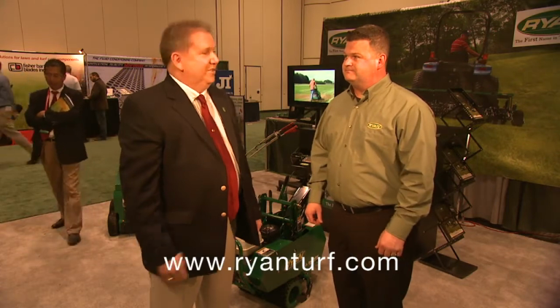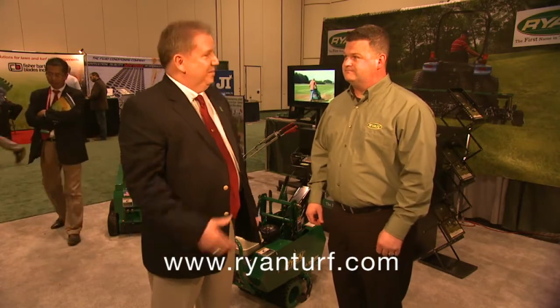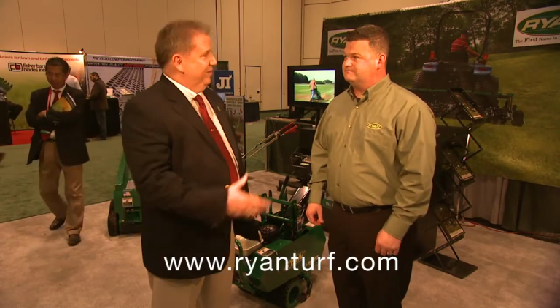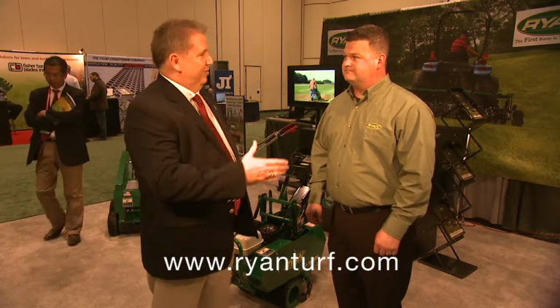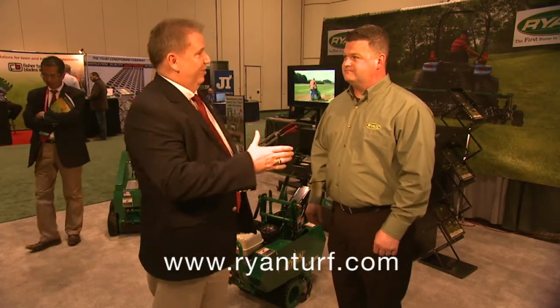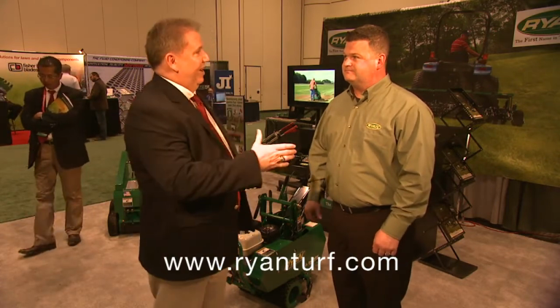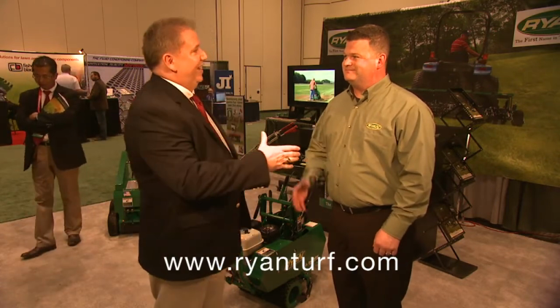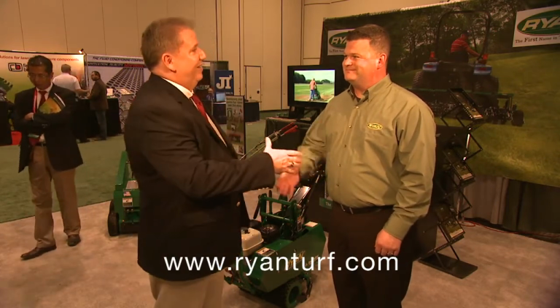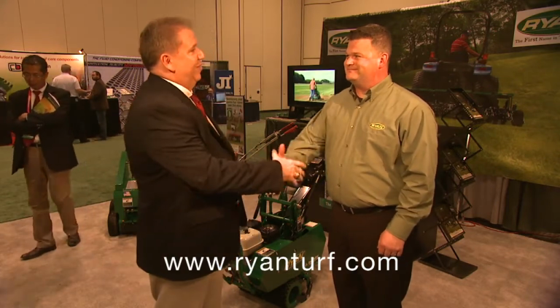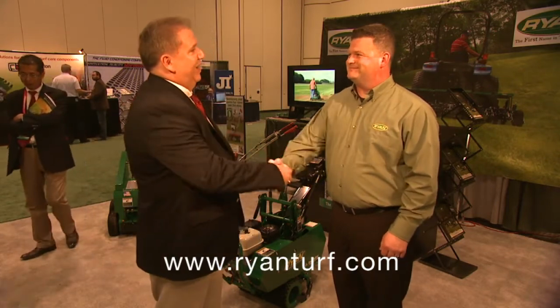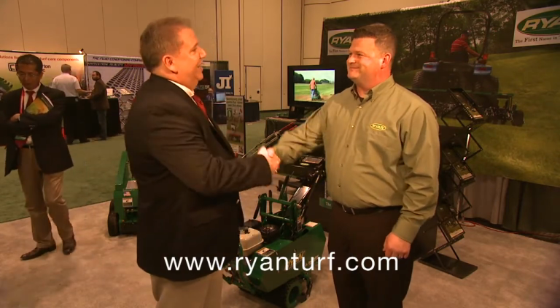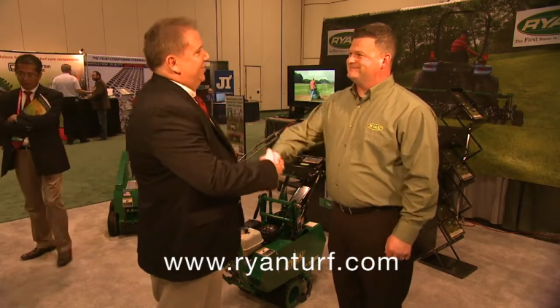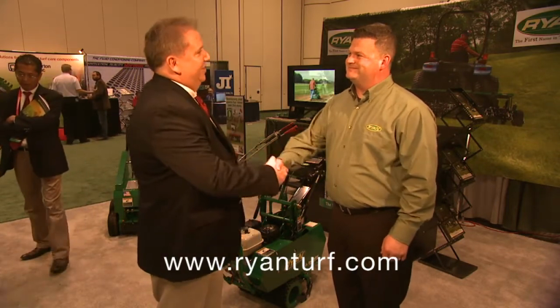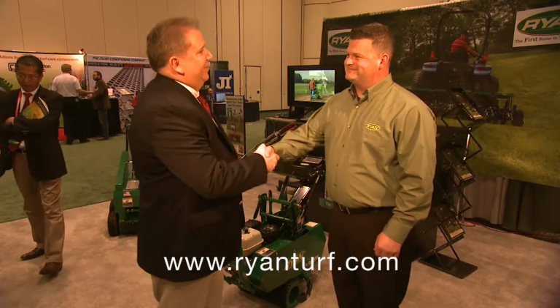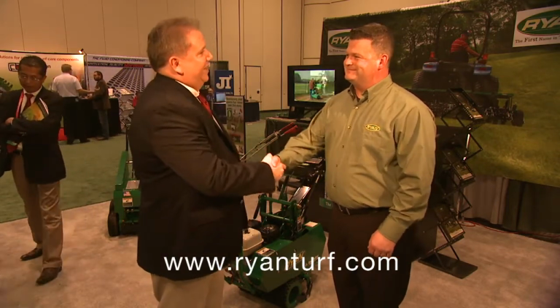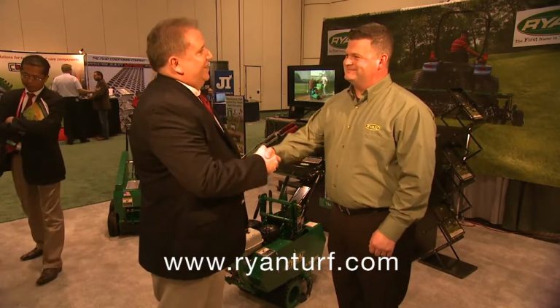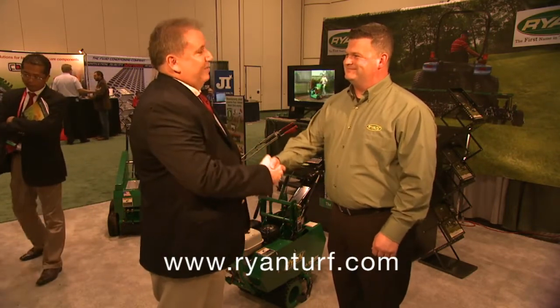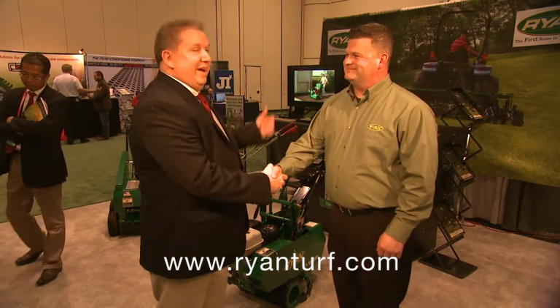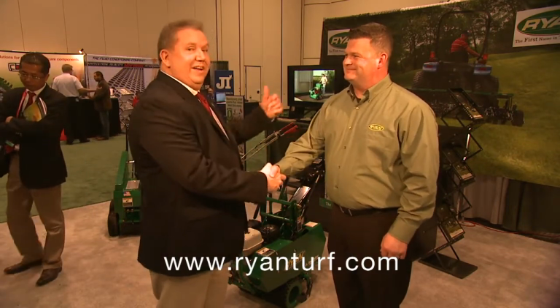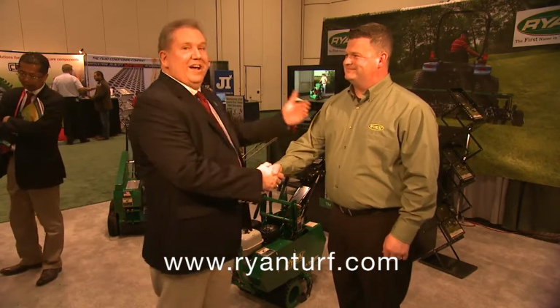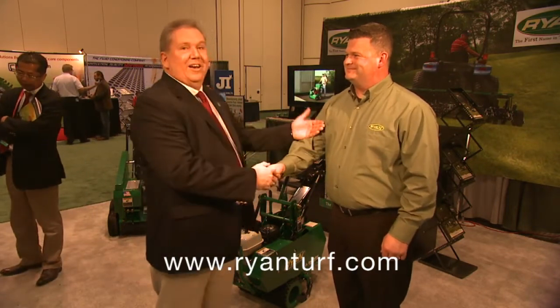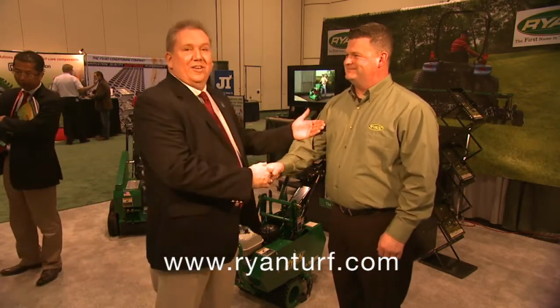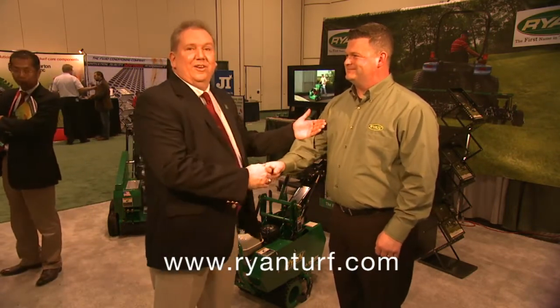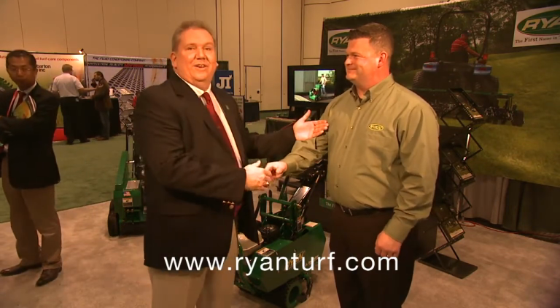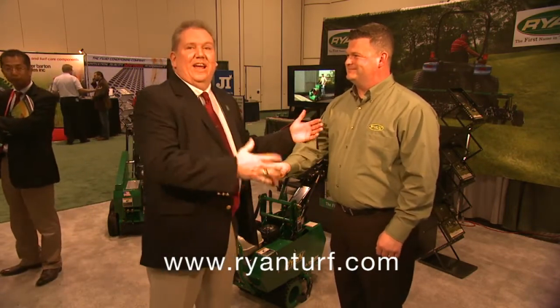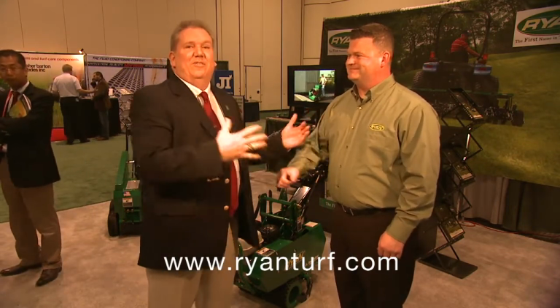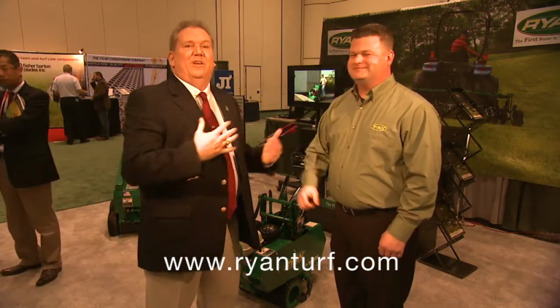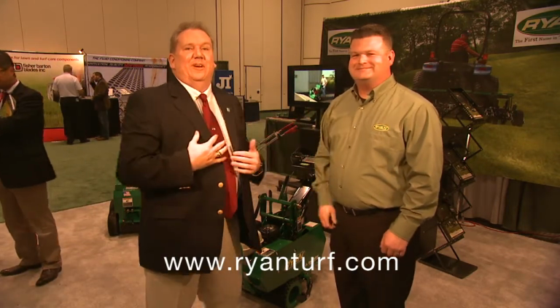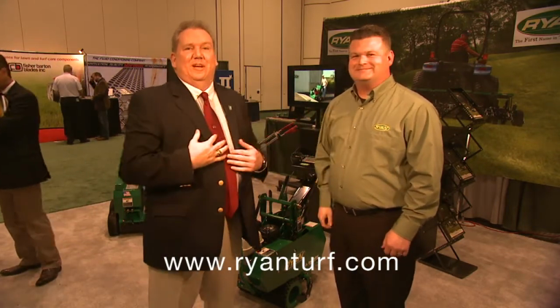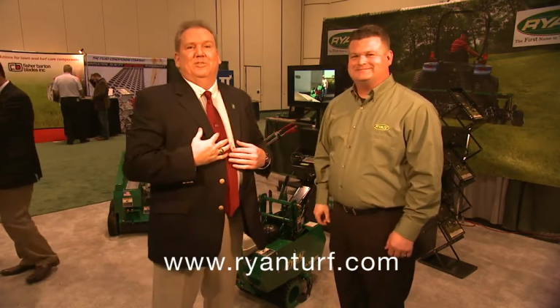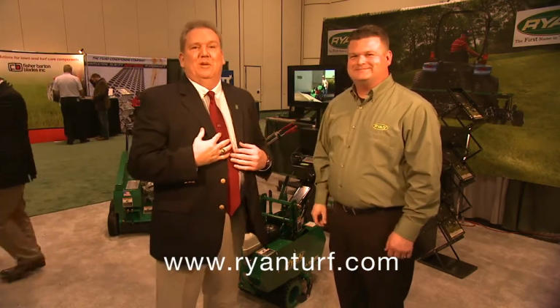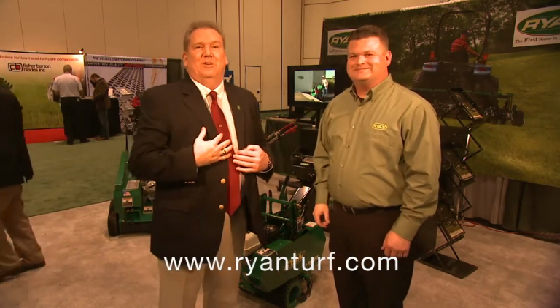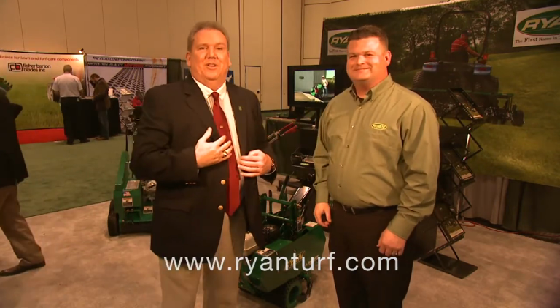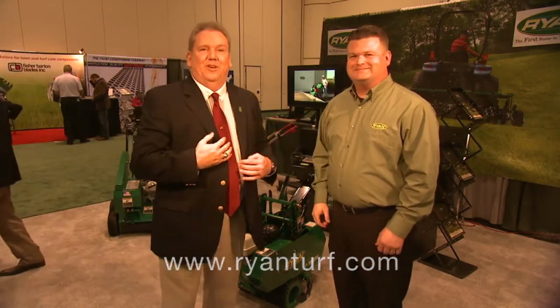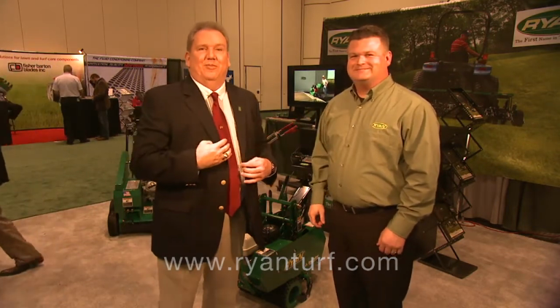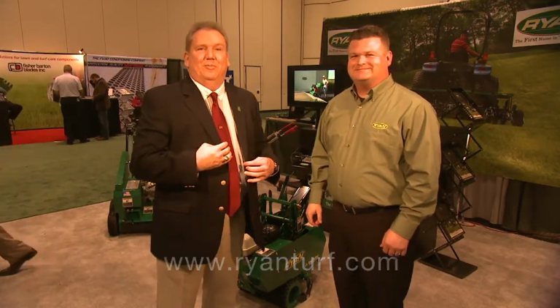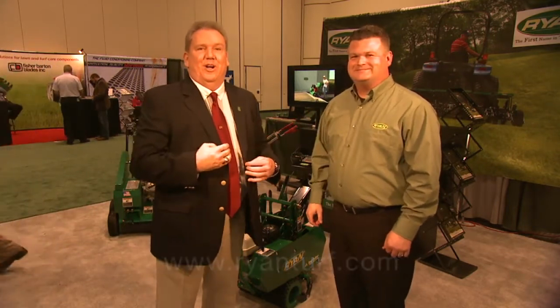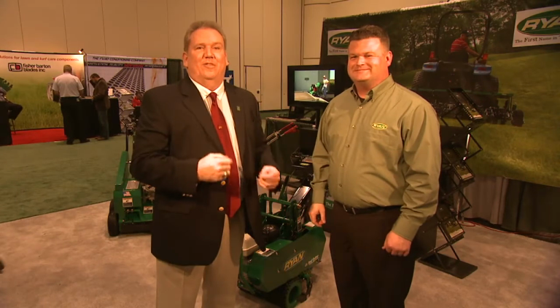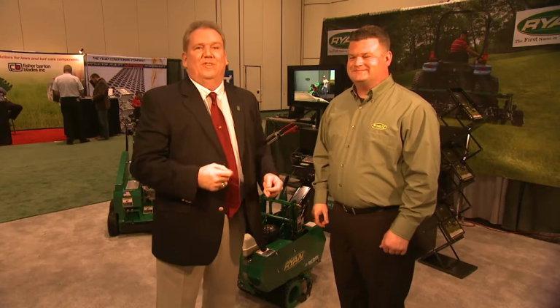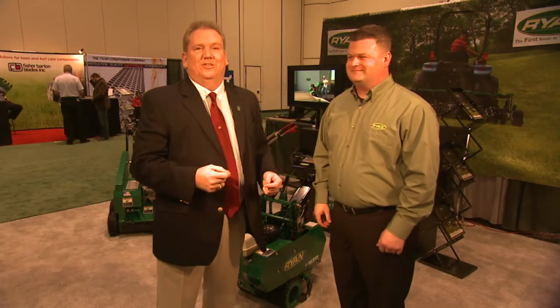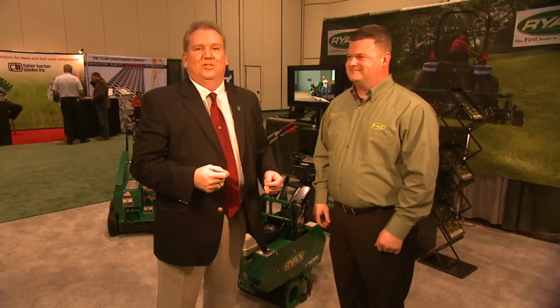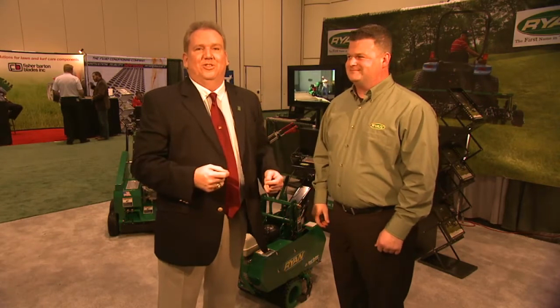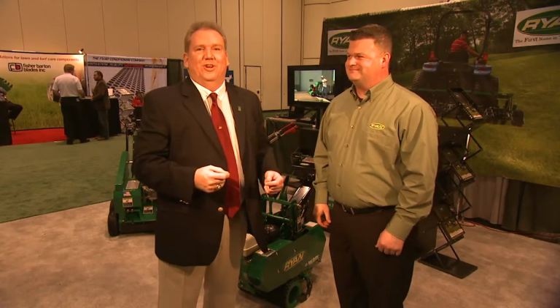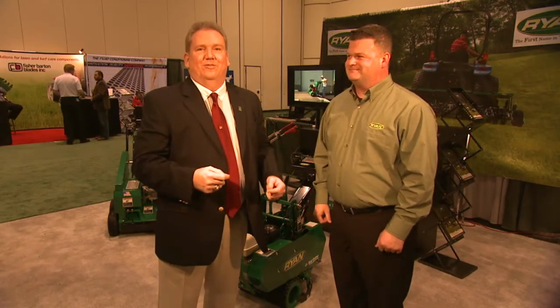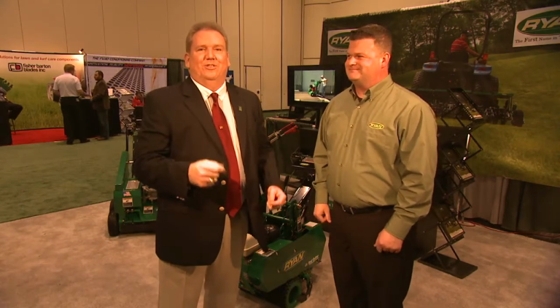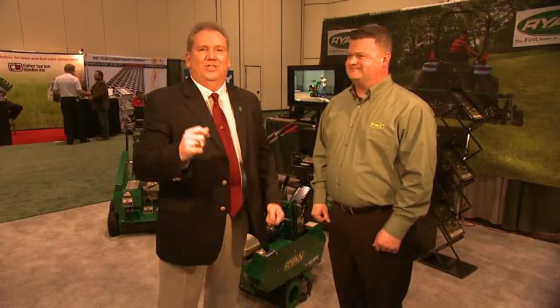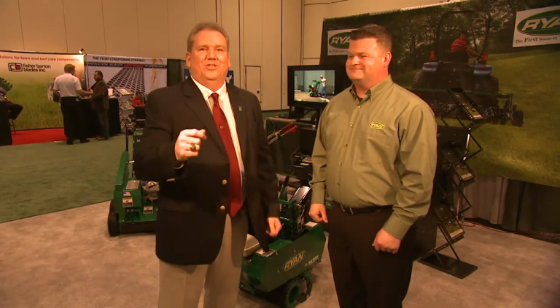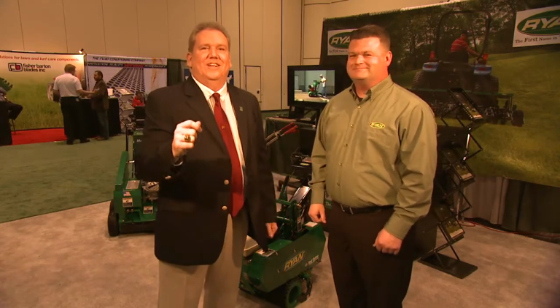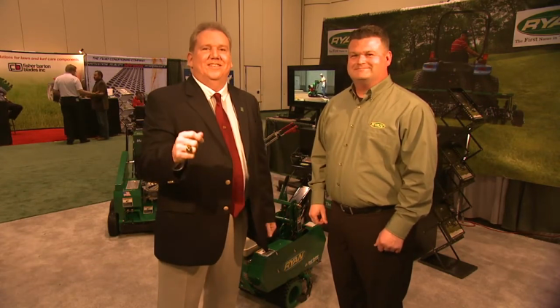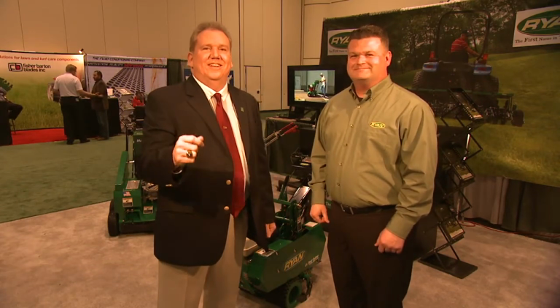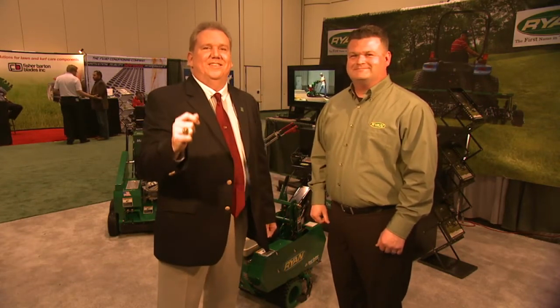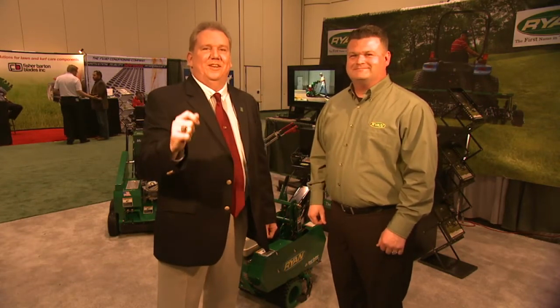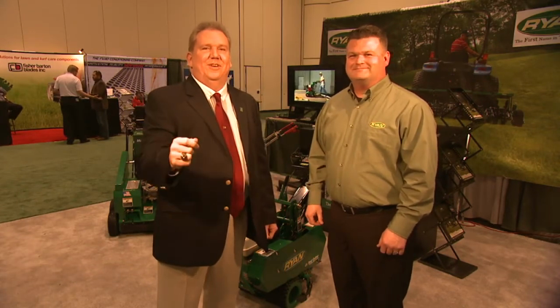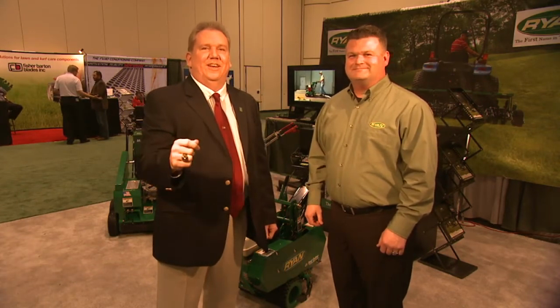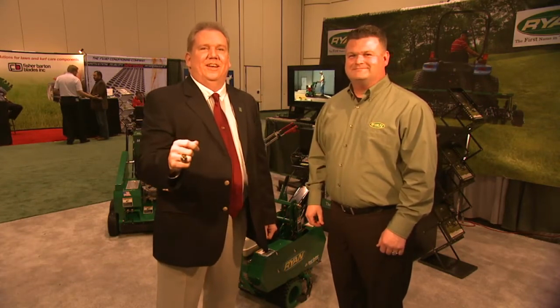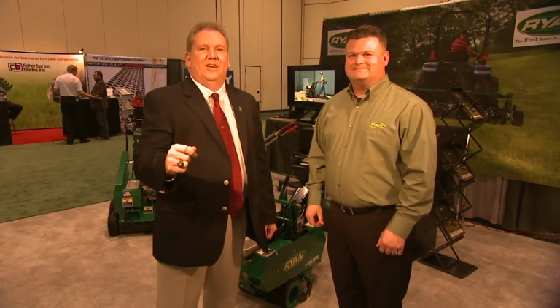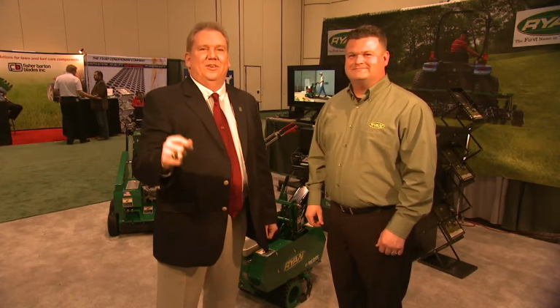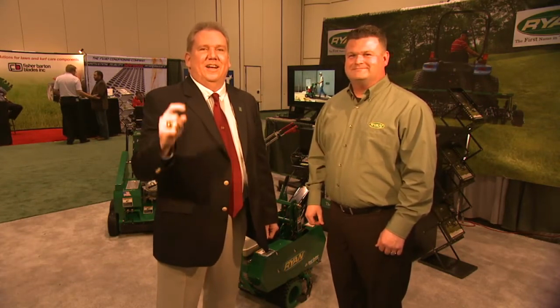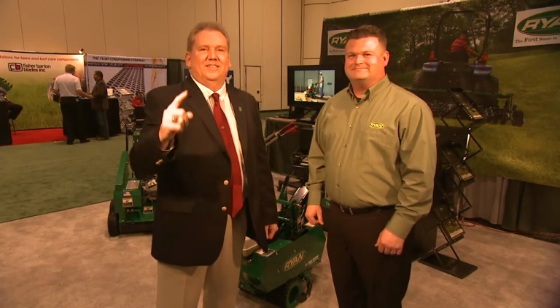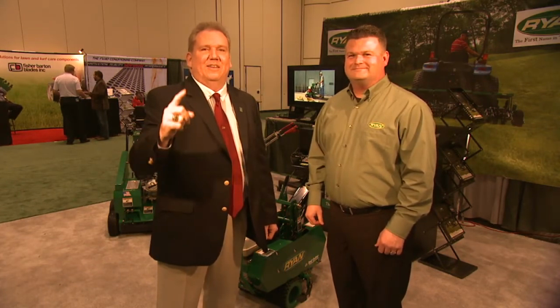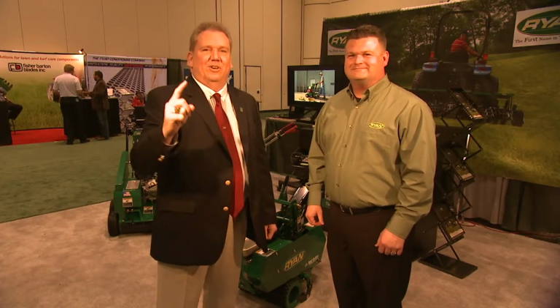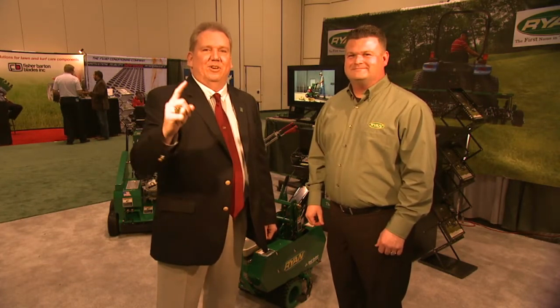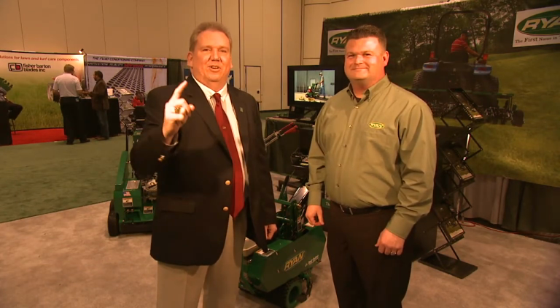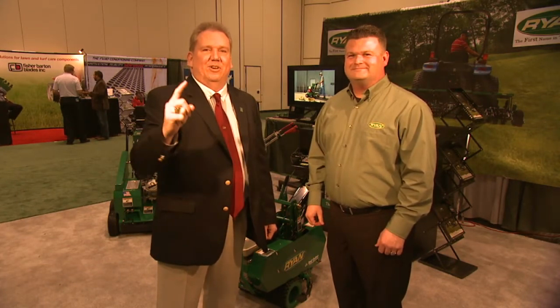Well, this has been some great information. Matt Donahue and Anthony Williams coming to you from the Golf Industry Show for GCSA-TV. You guys have a great show.